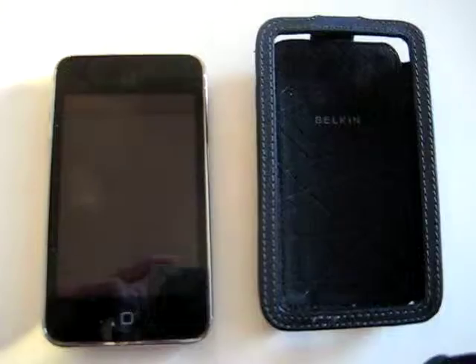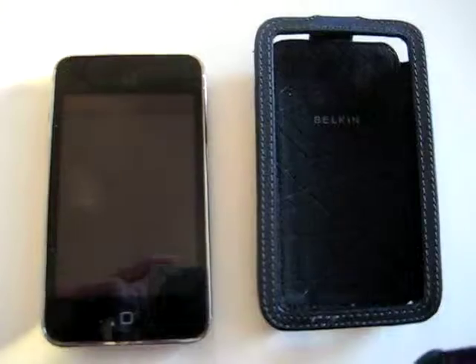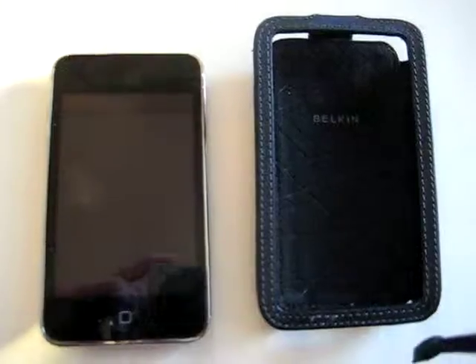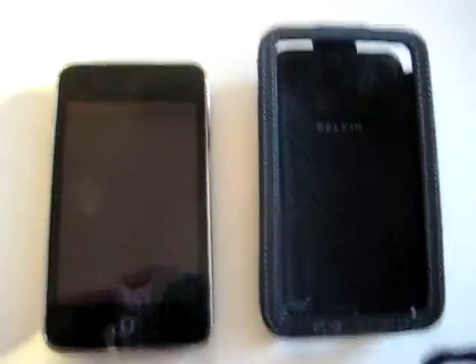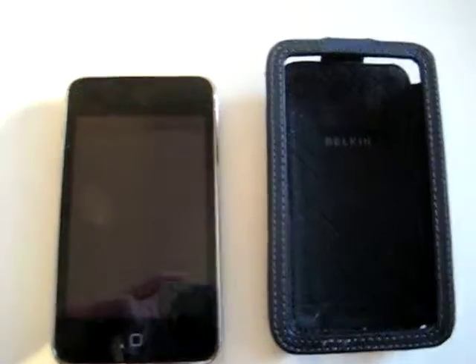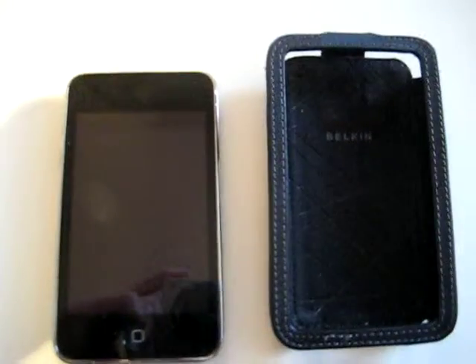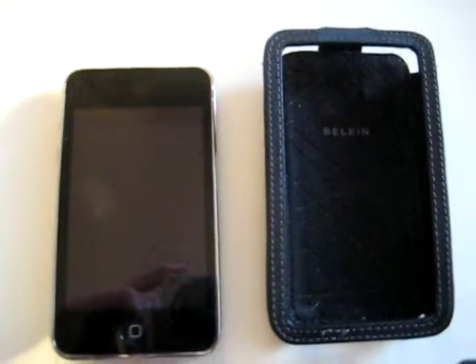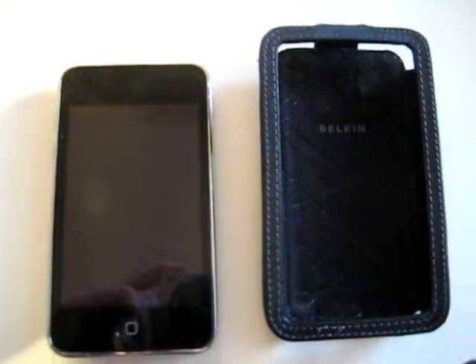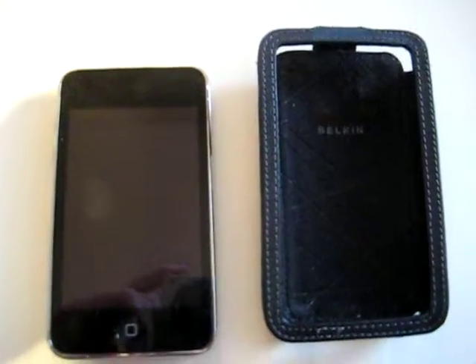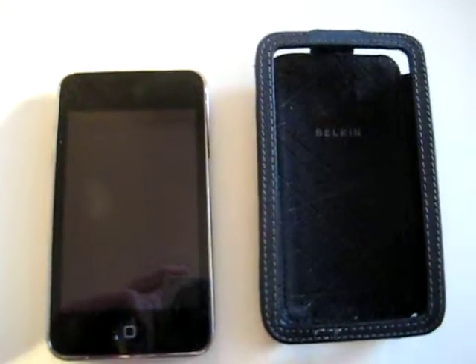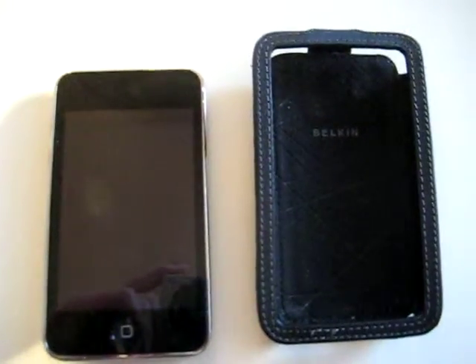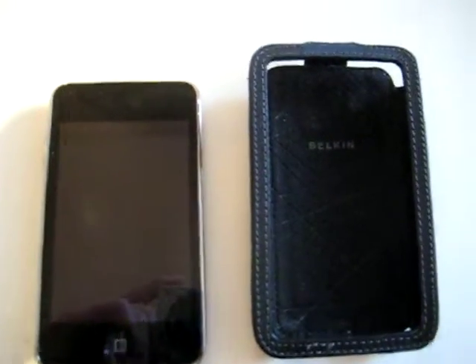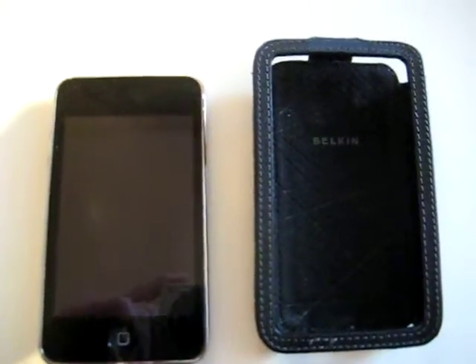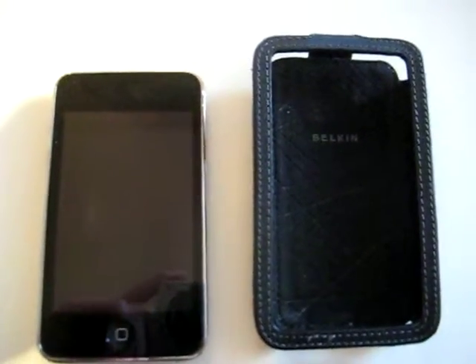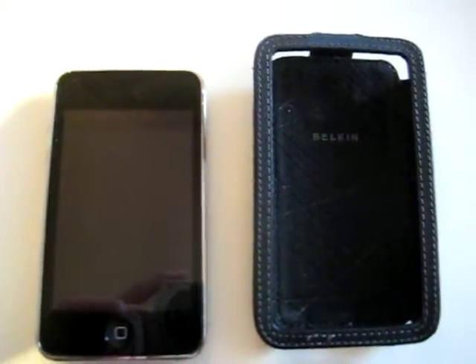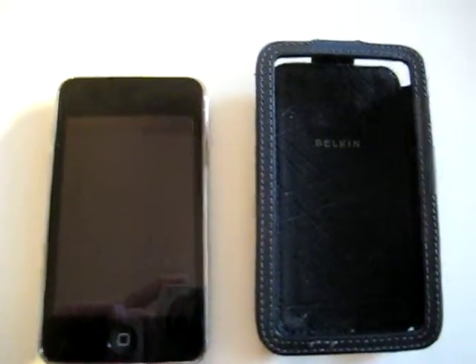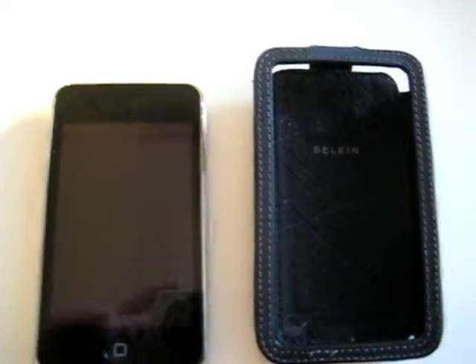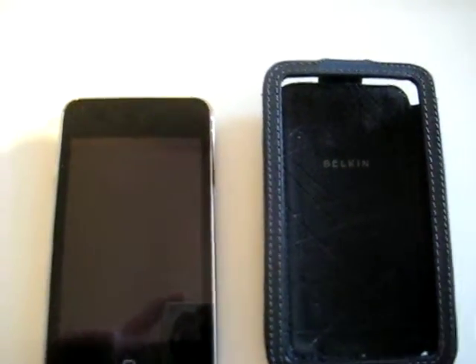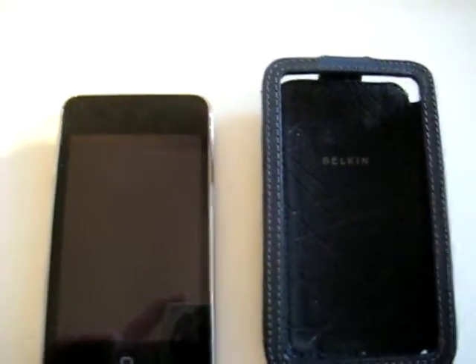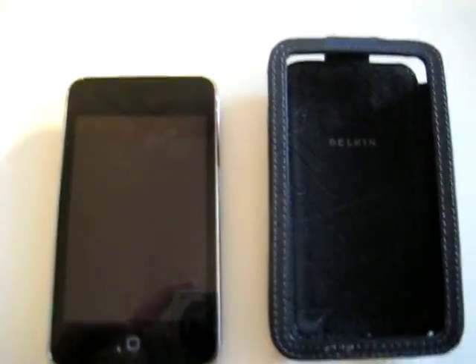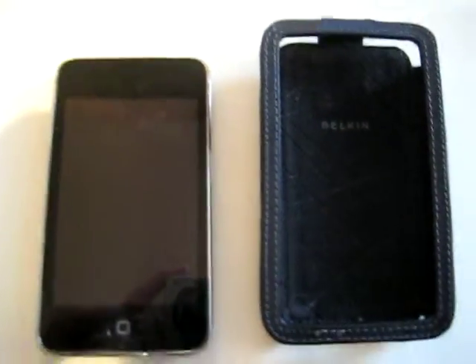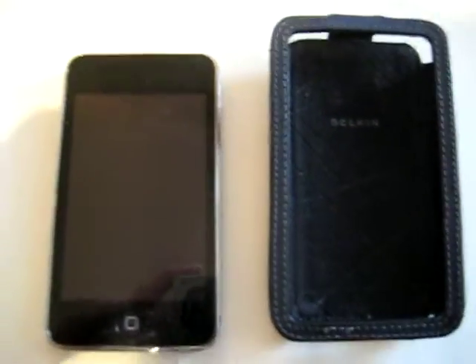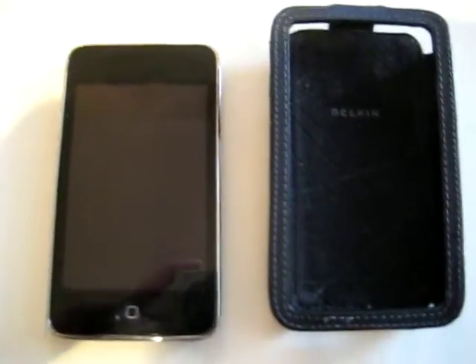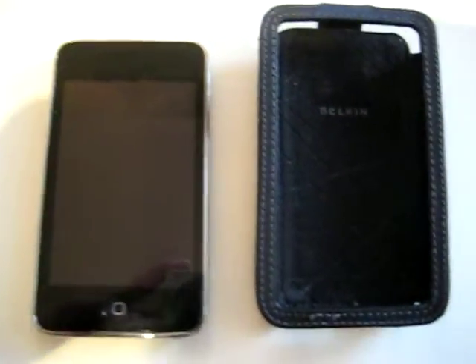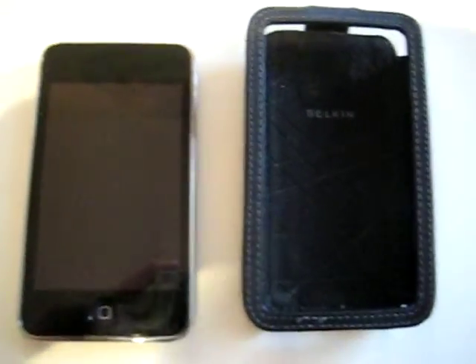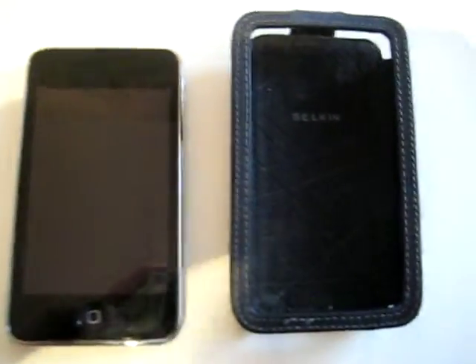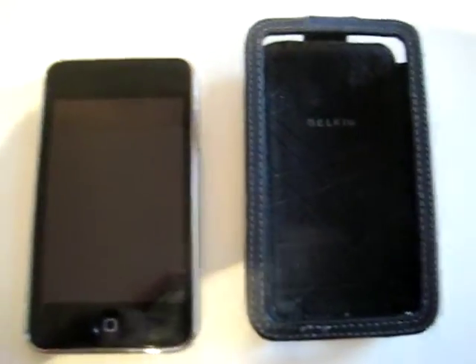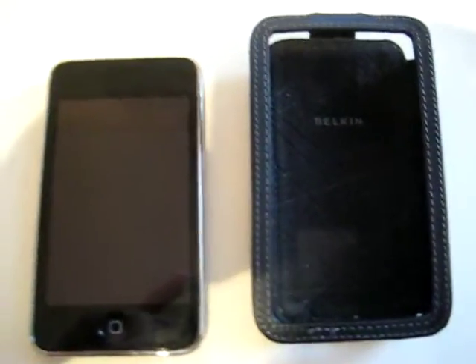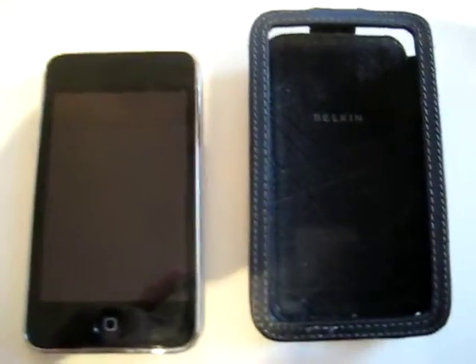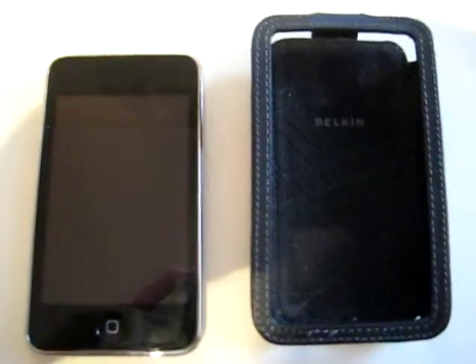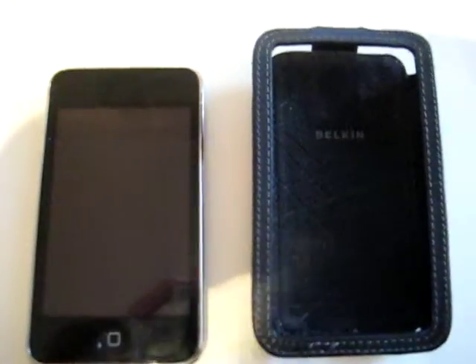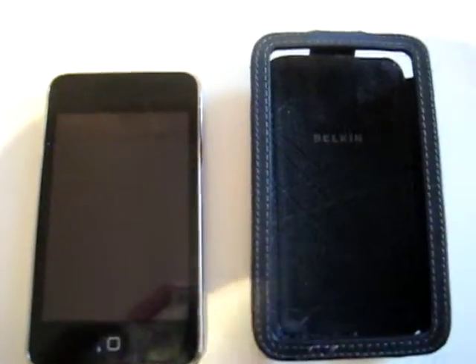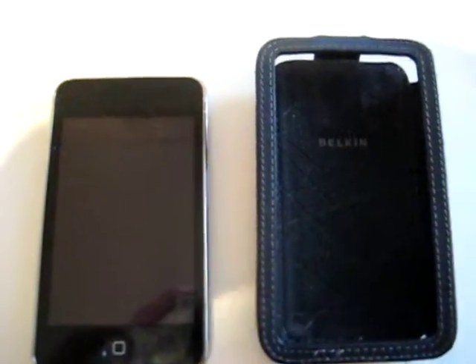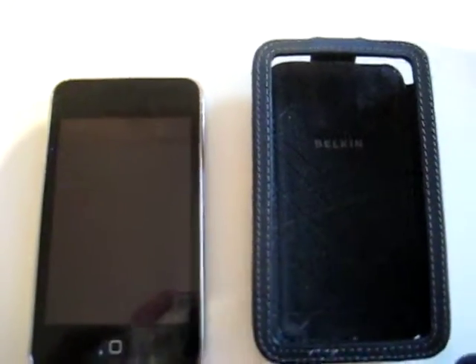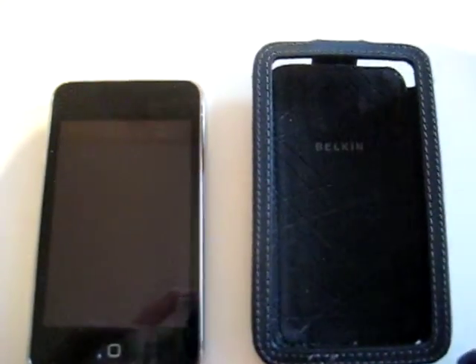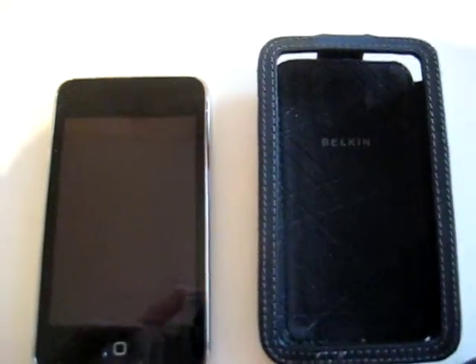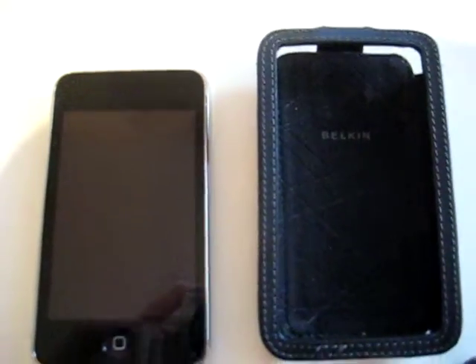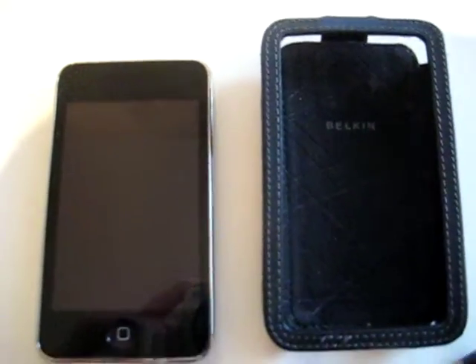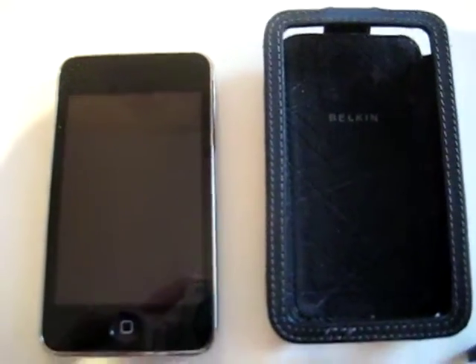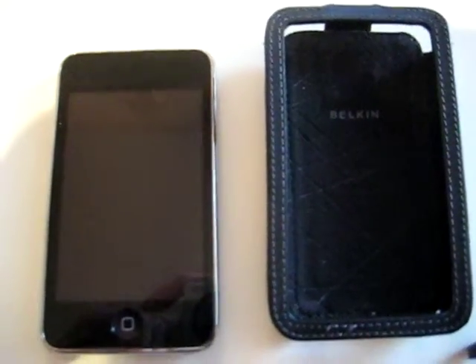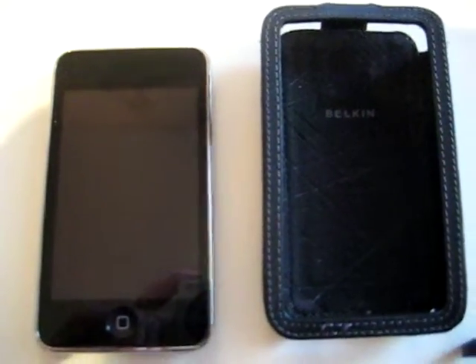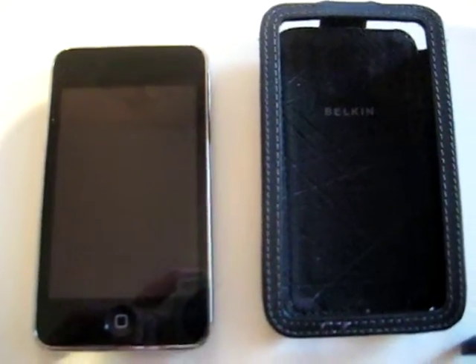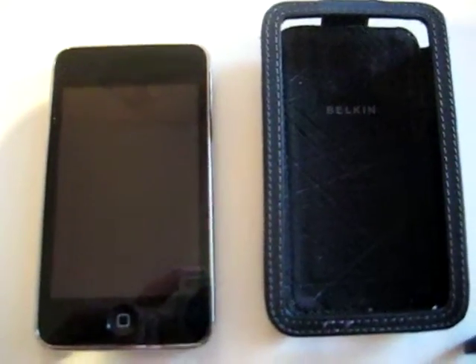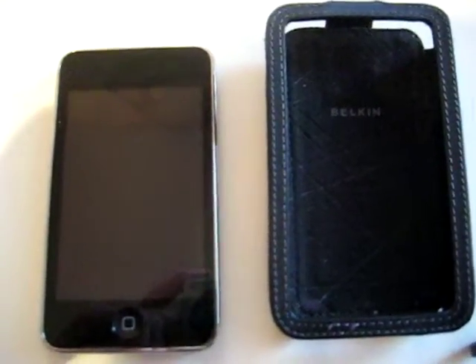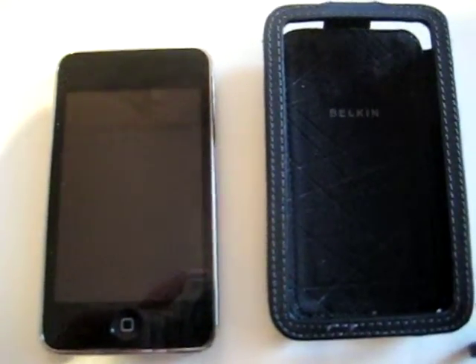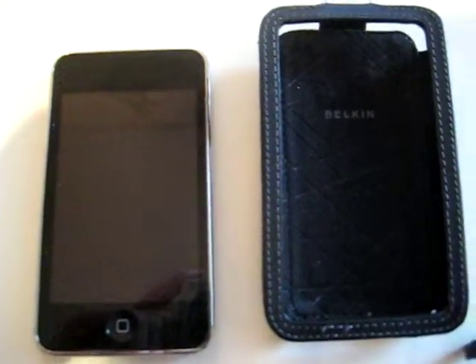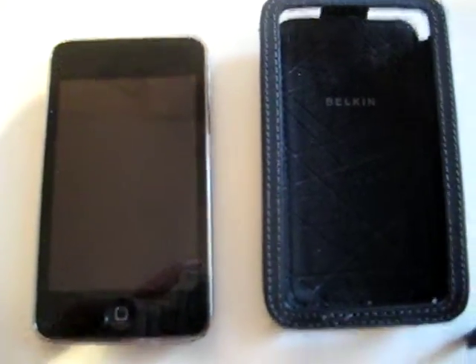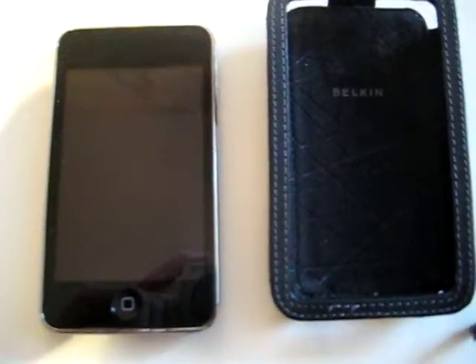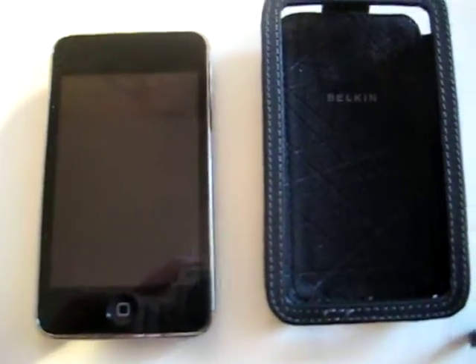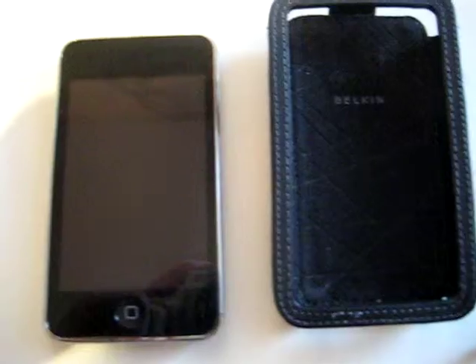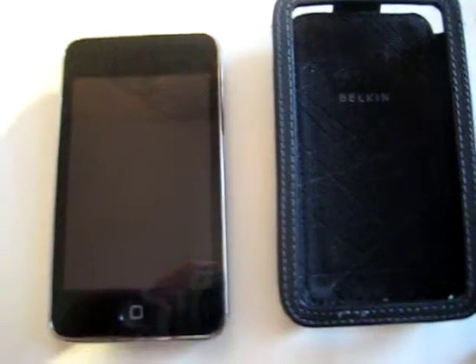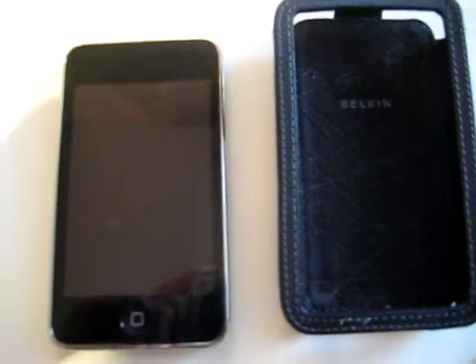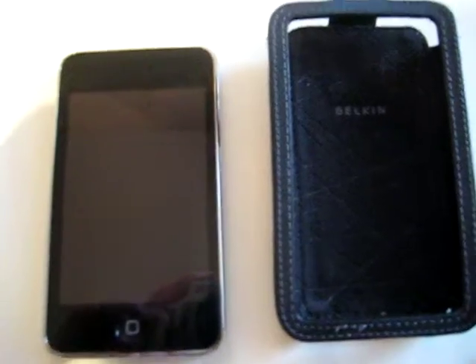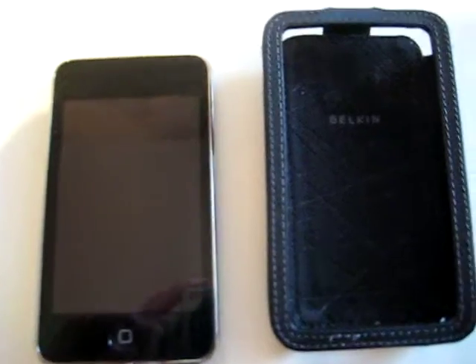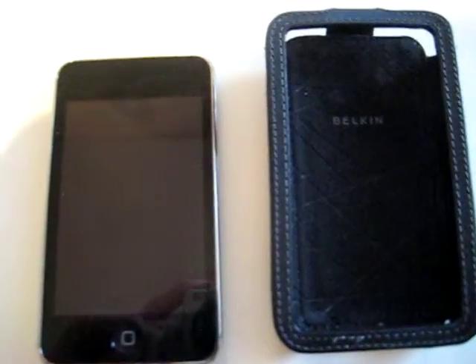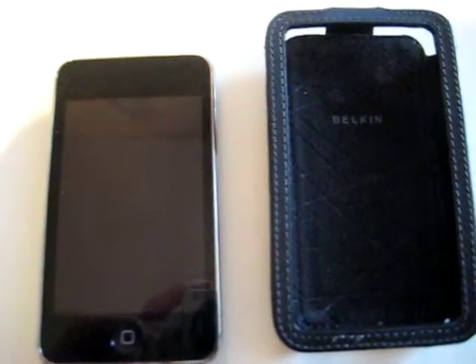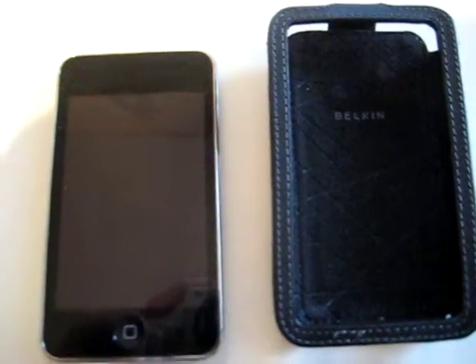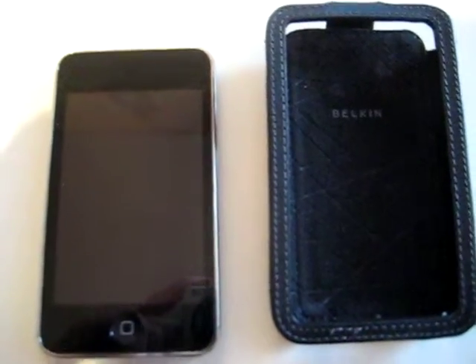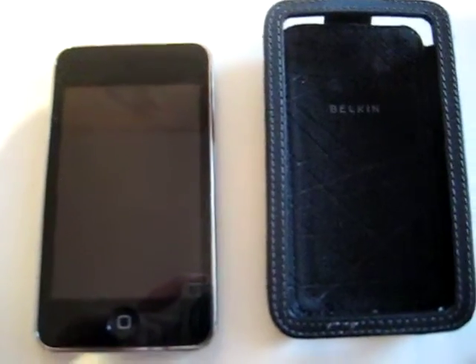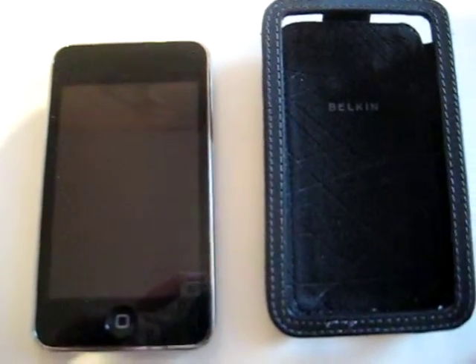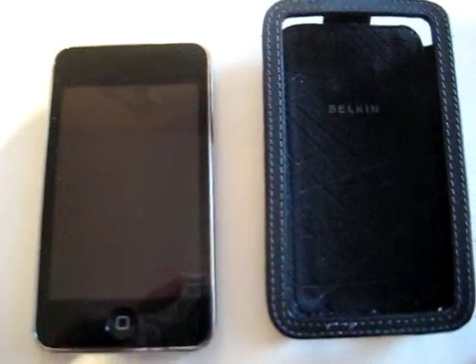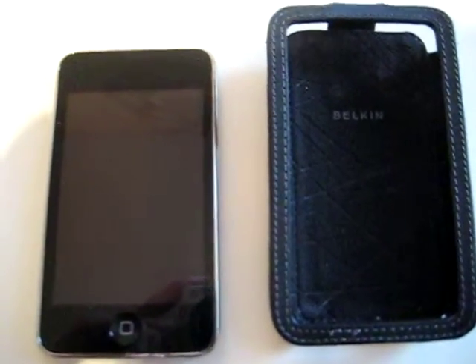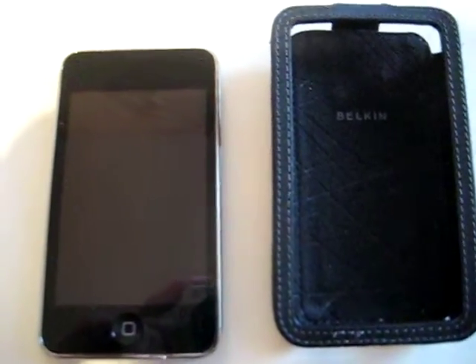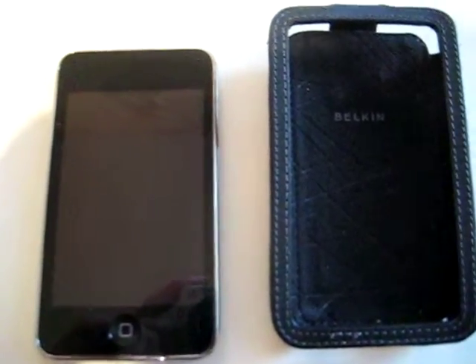Hey YouTube, it's Ian again. I'm just going to talk about my case and how much I love my iPod Touch 16GB.